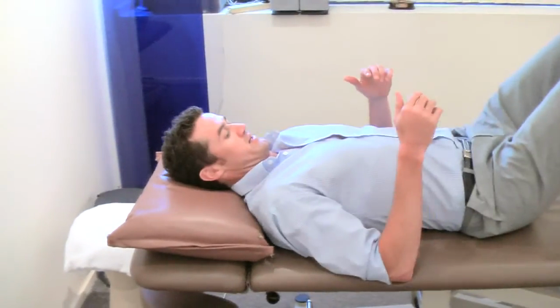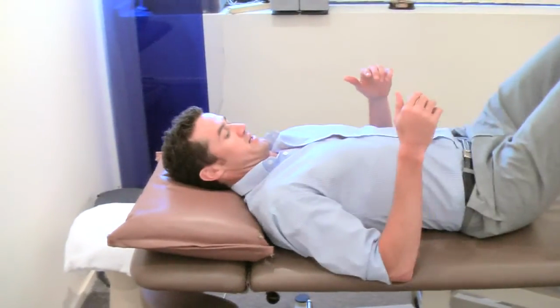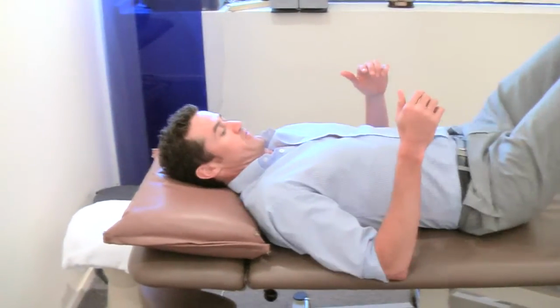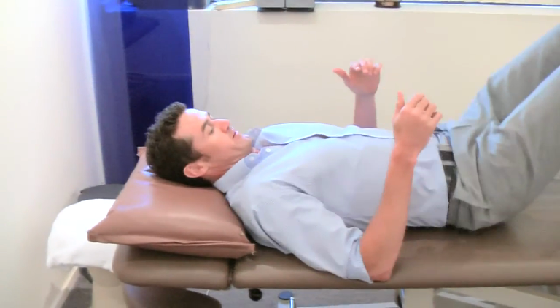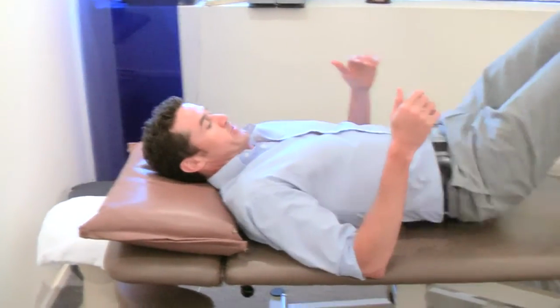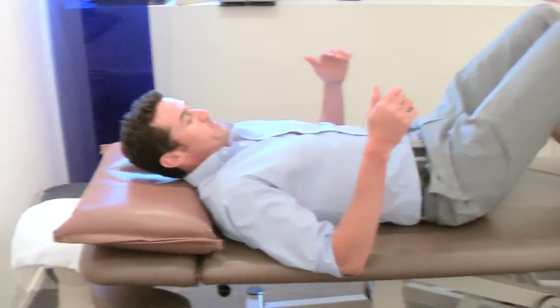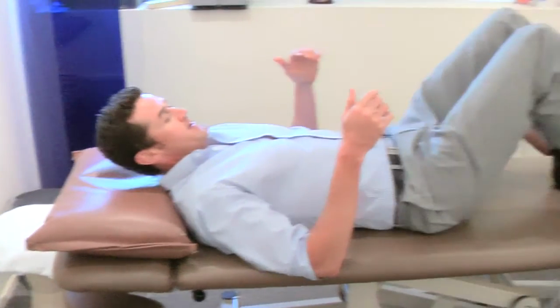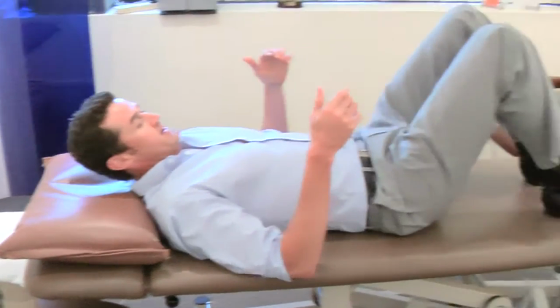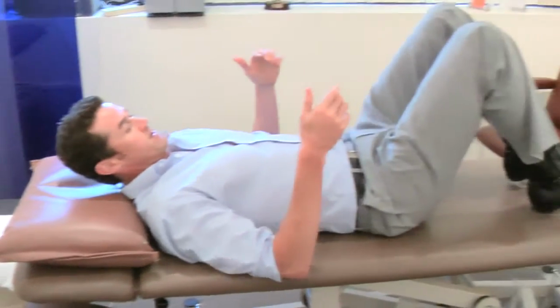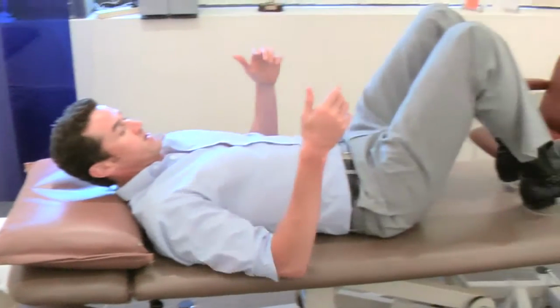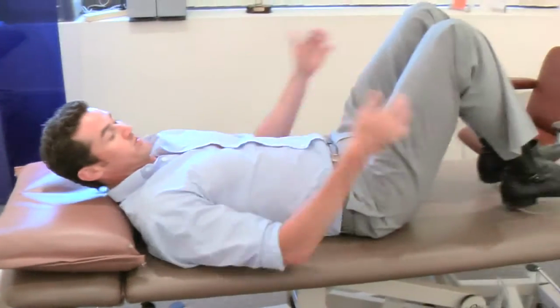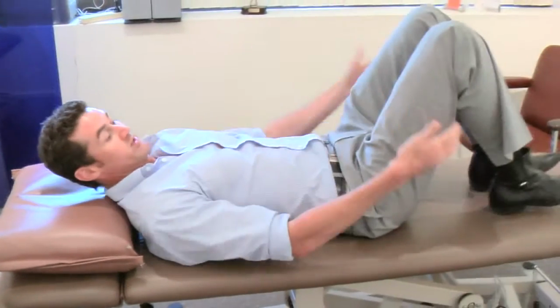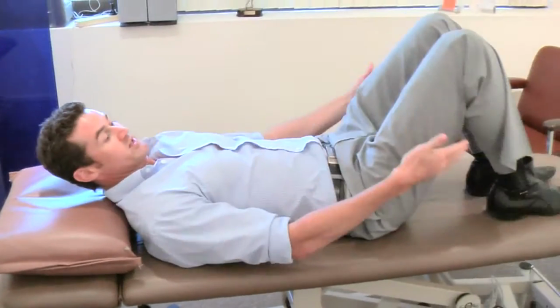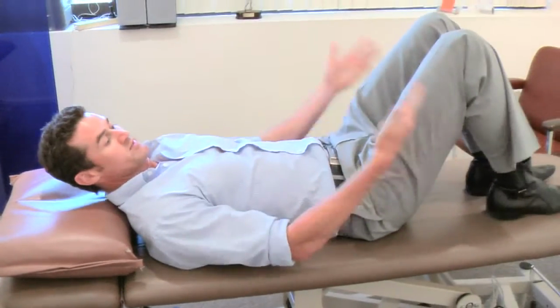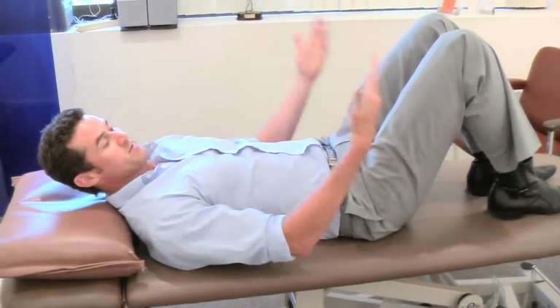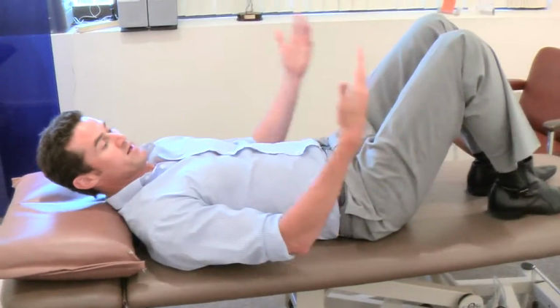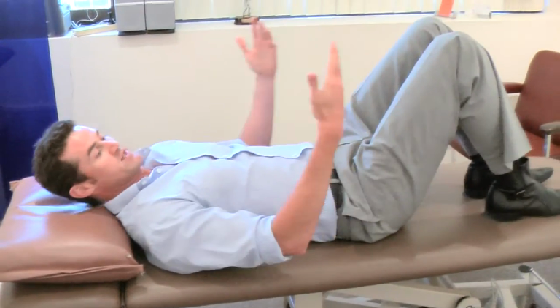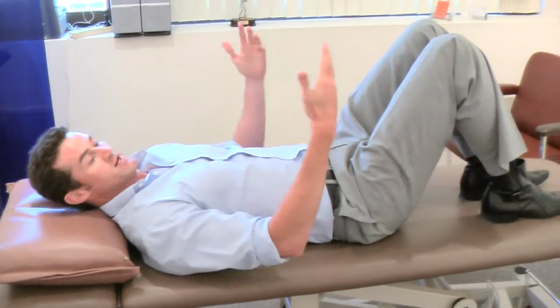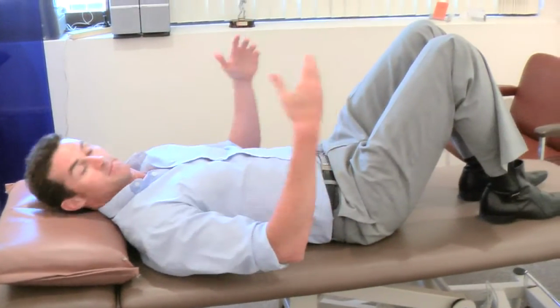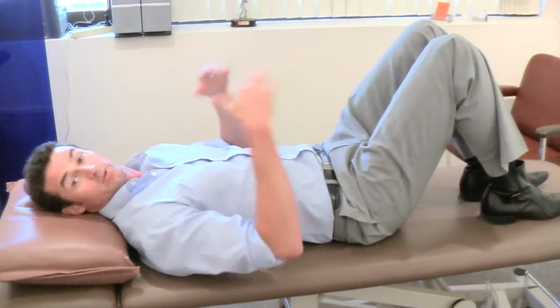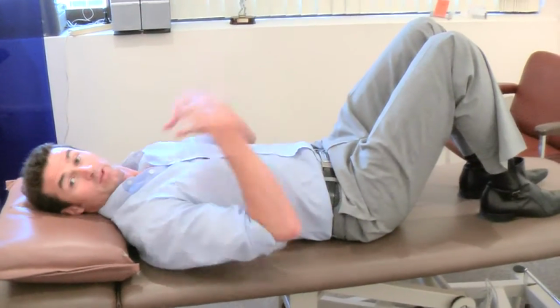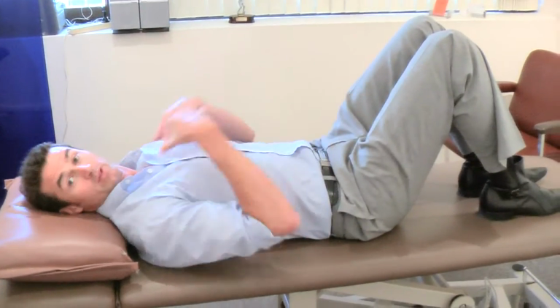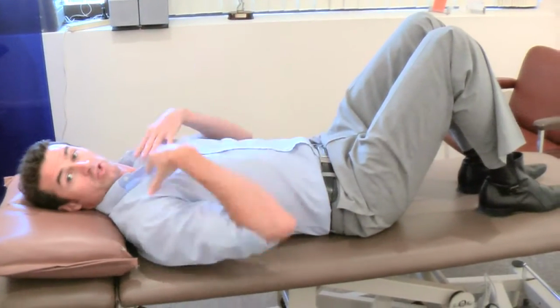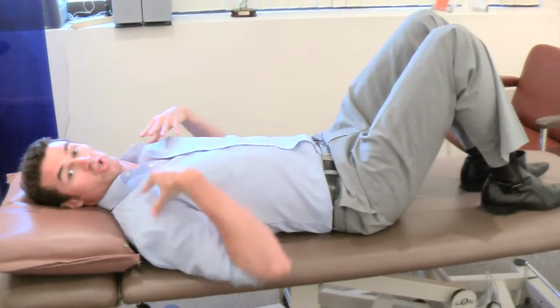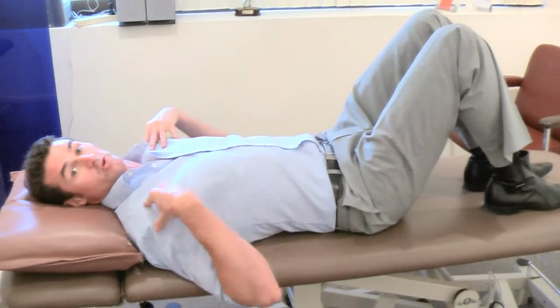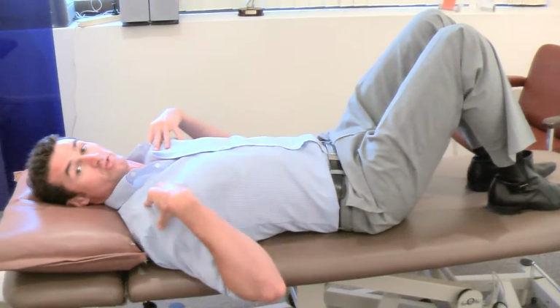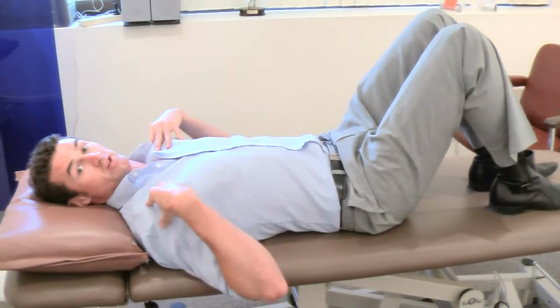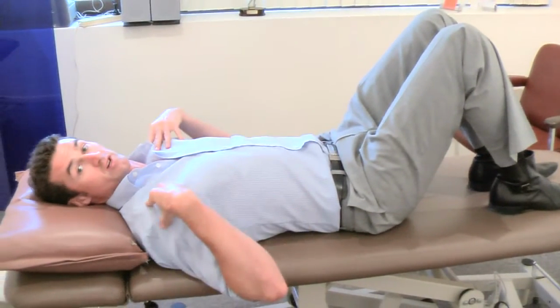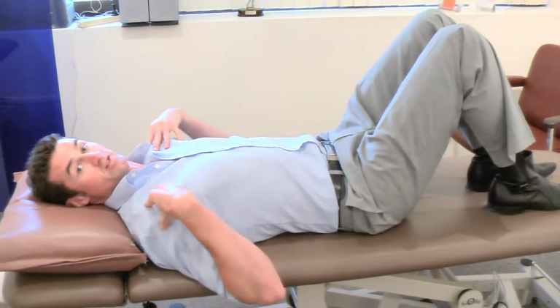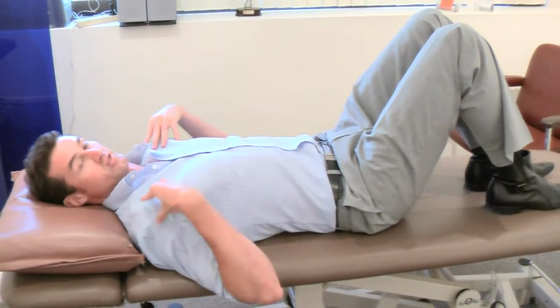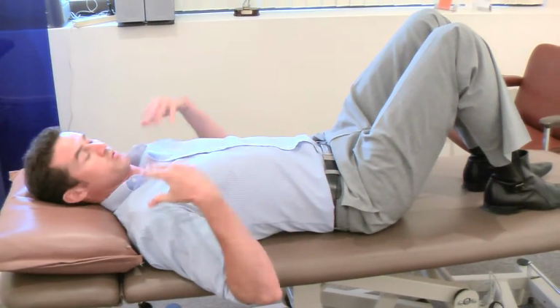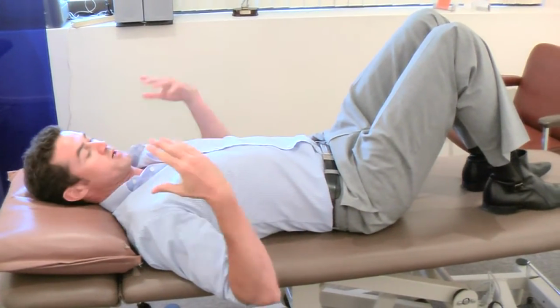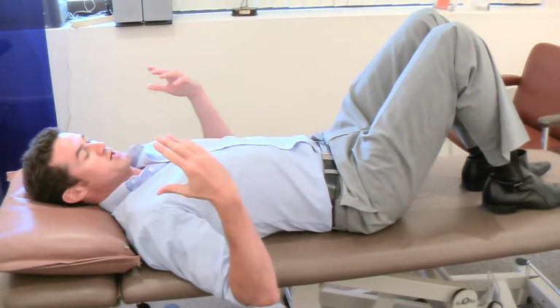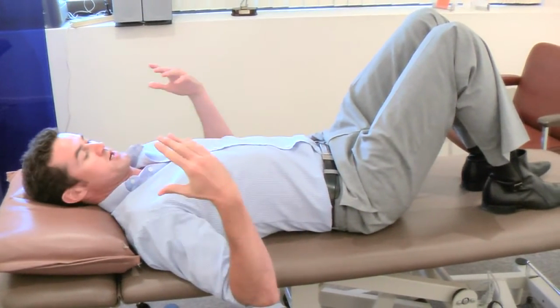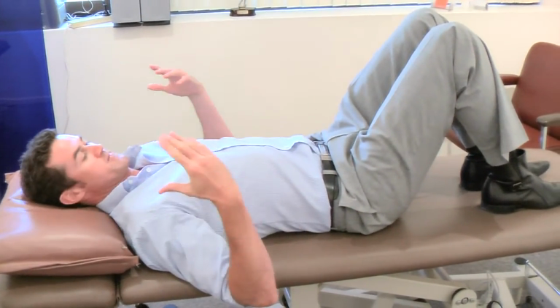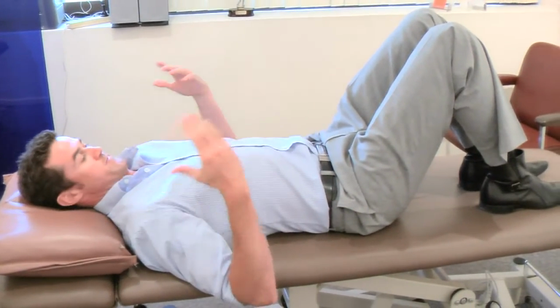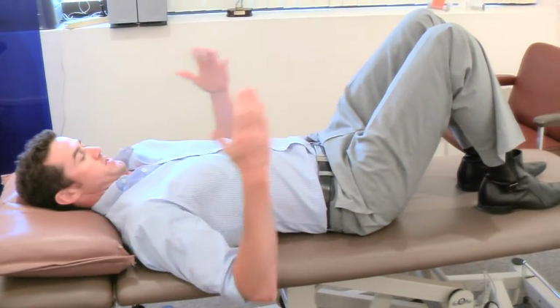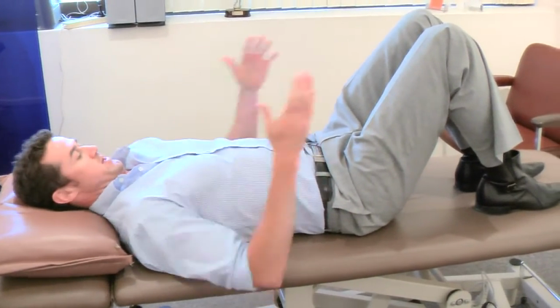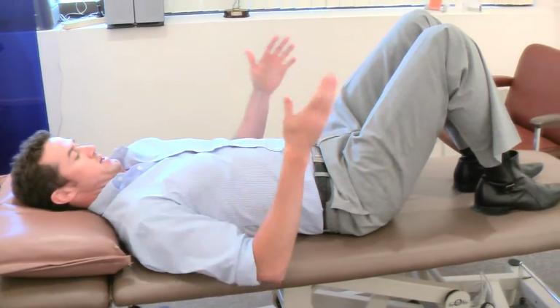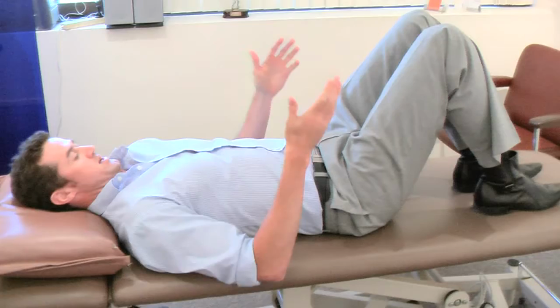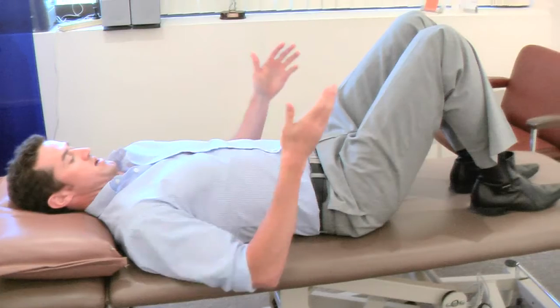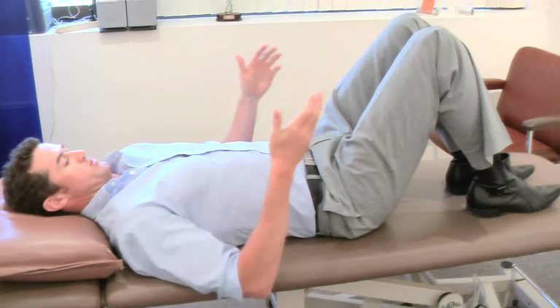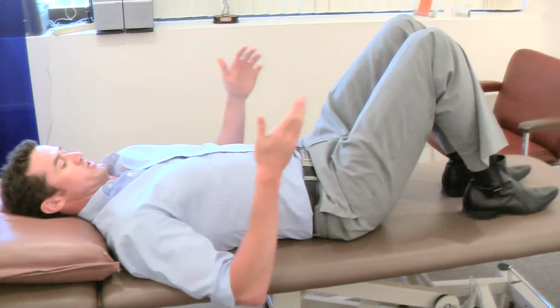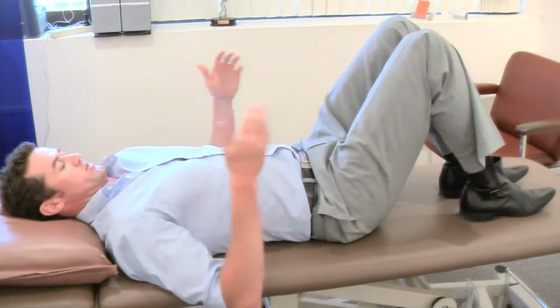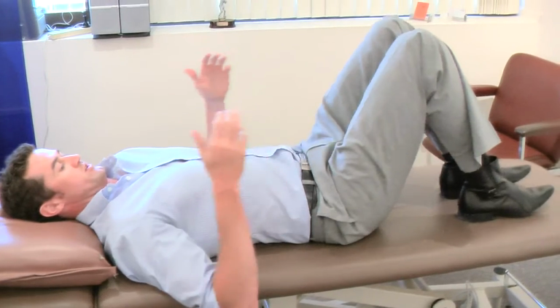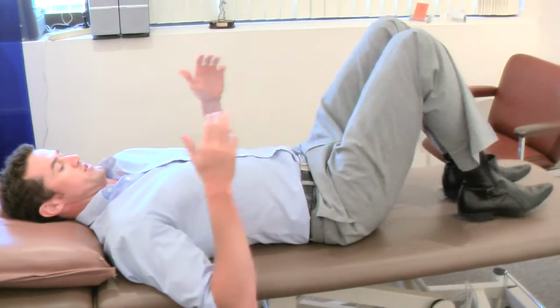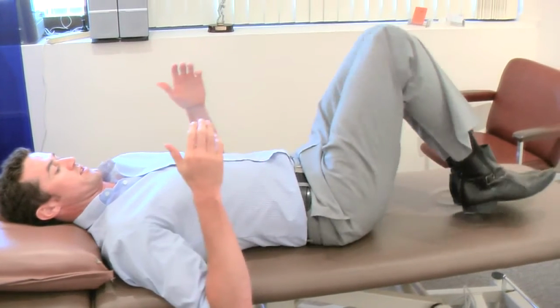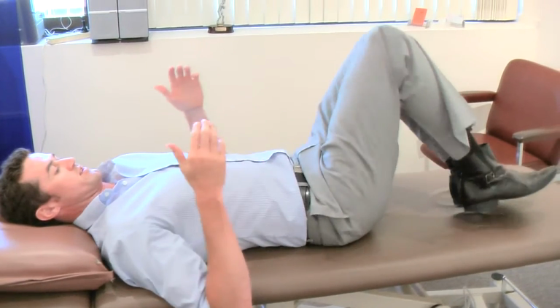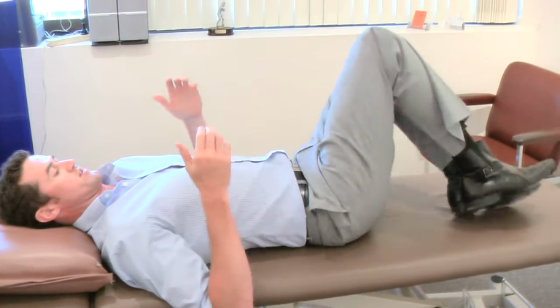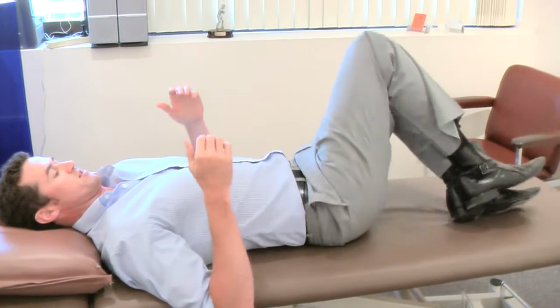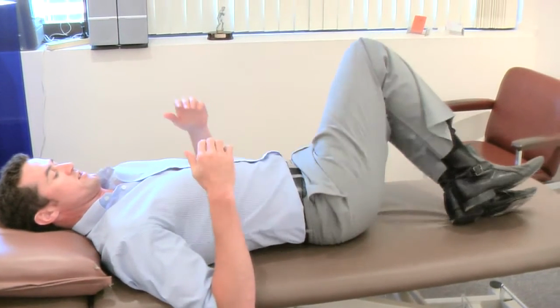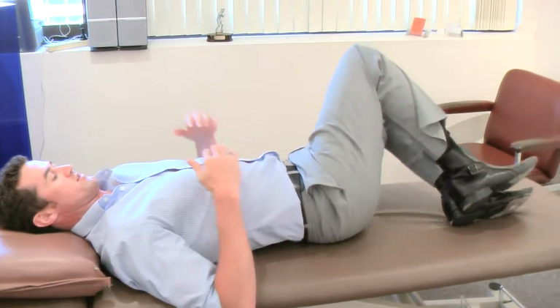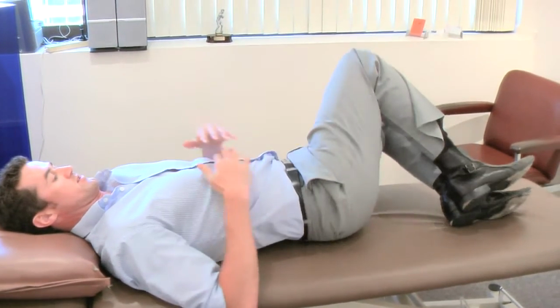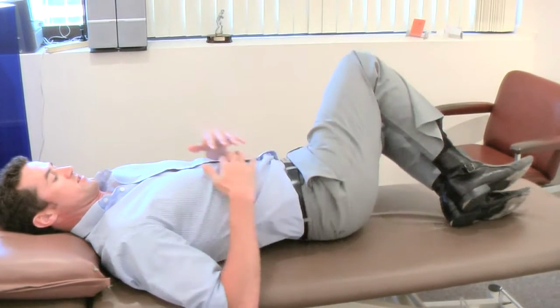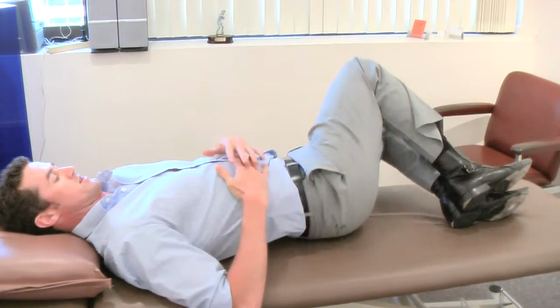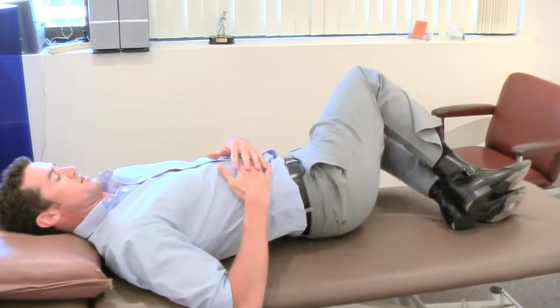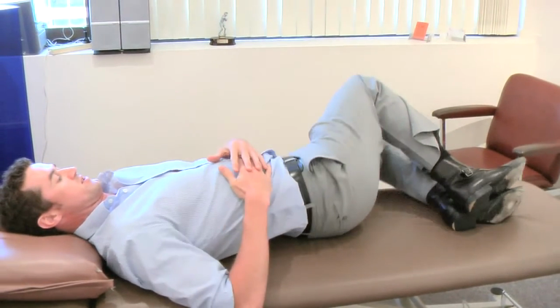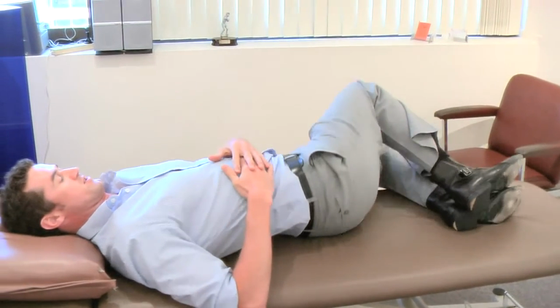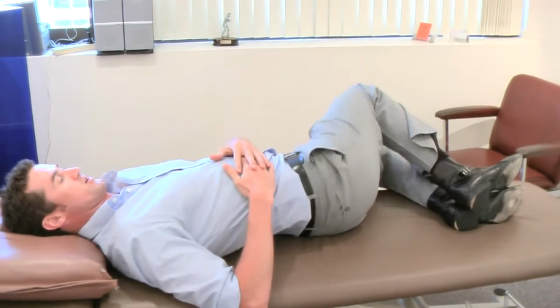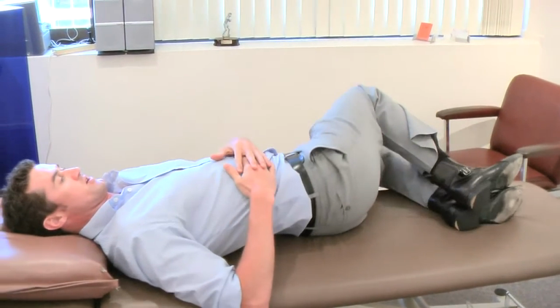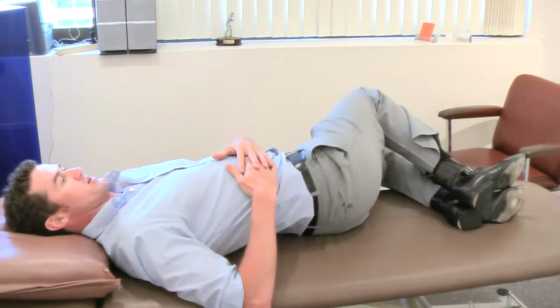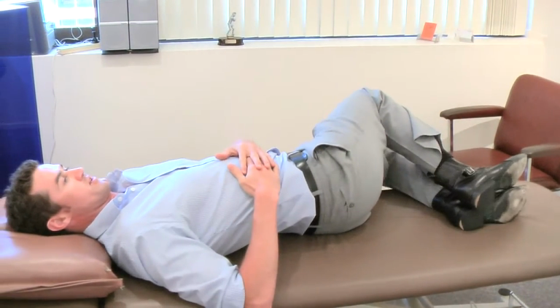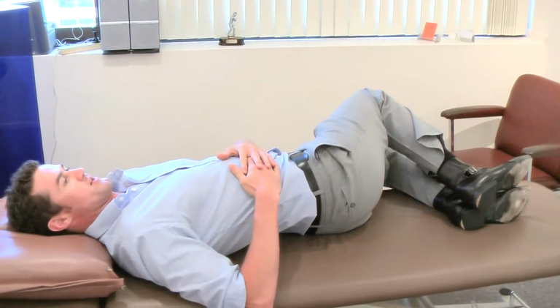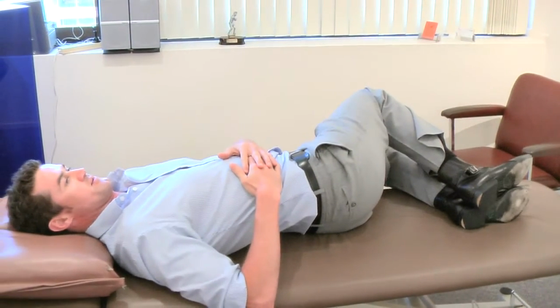Lay flat on your back with your knees bent up, shoulders nice and square, and we're just going to take the knees down to the side like that.